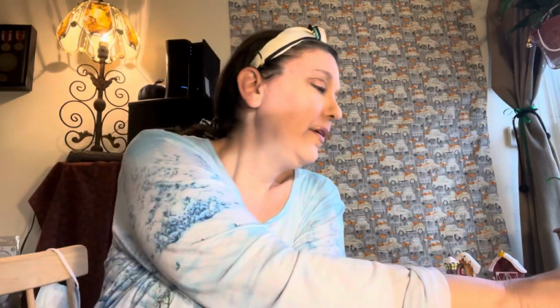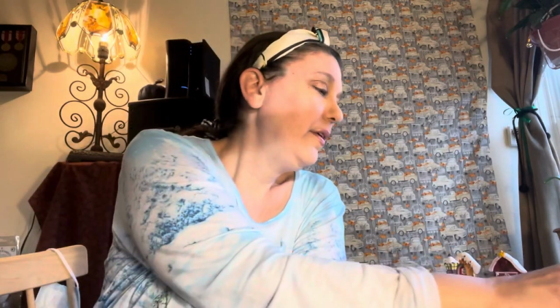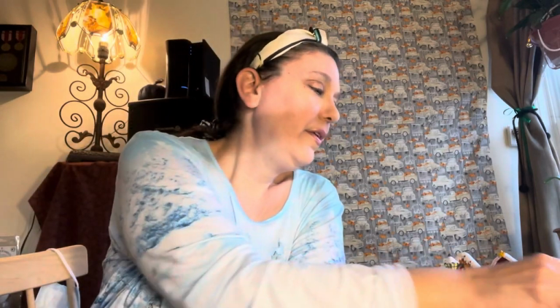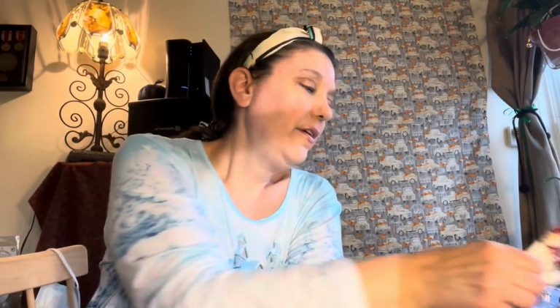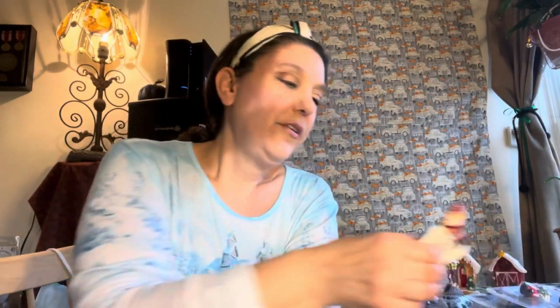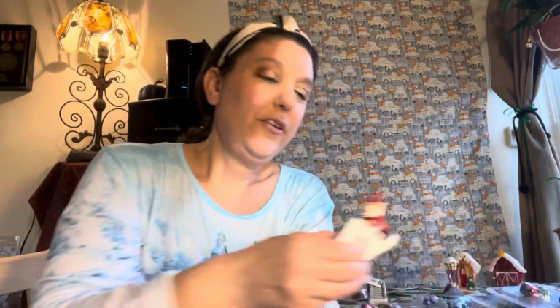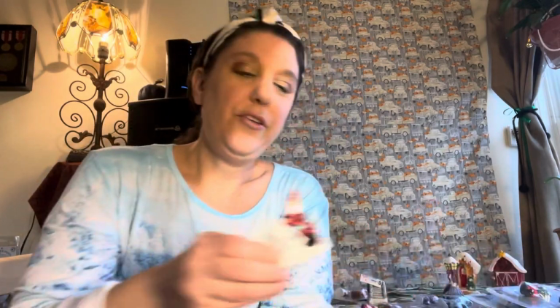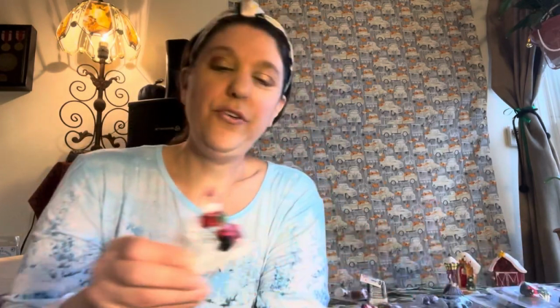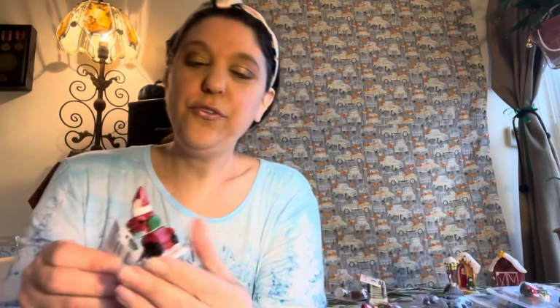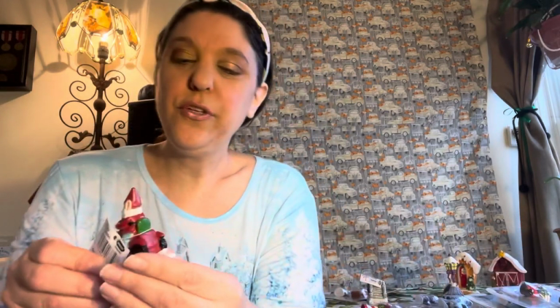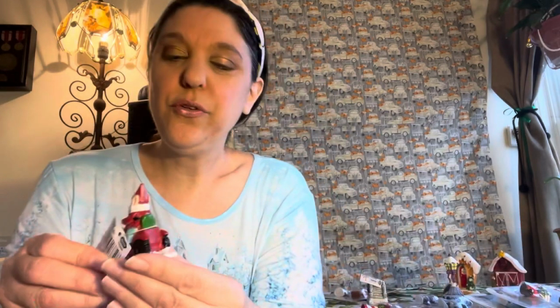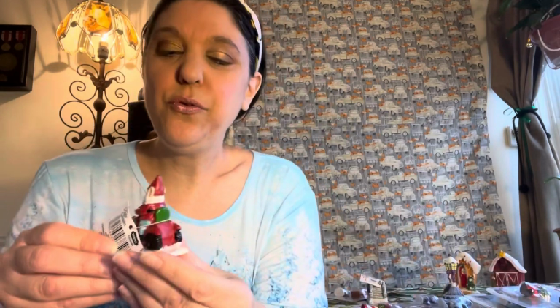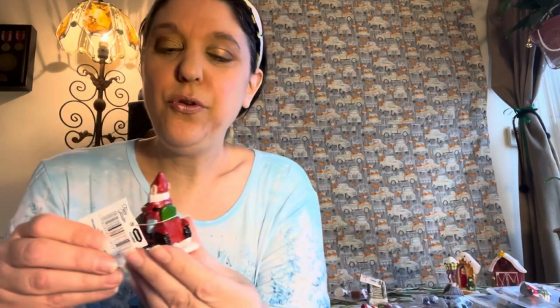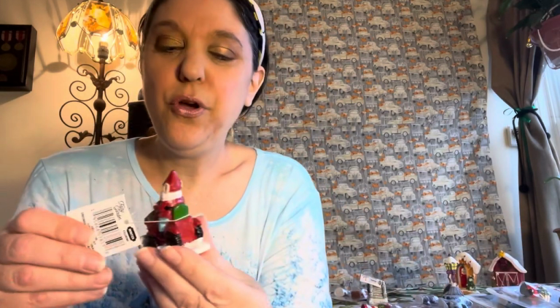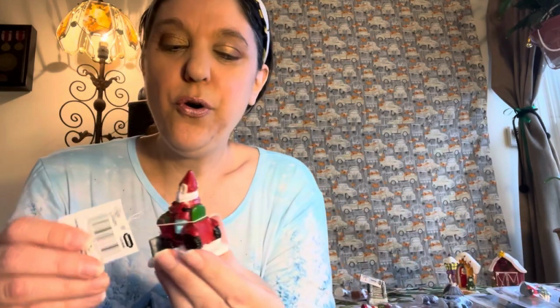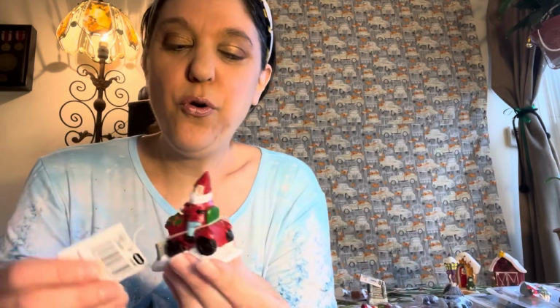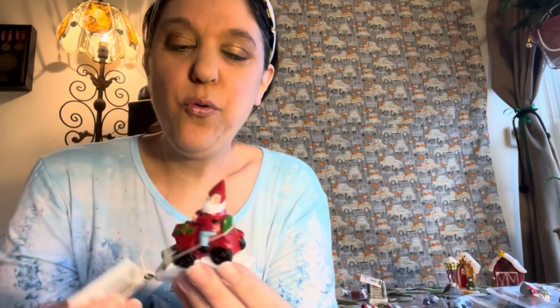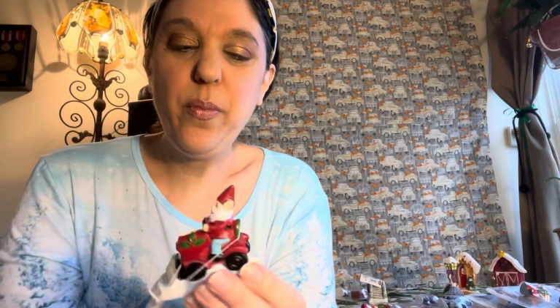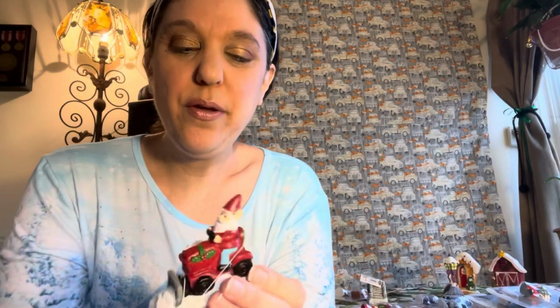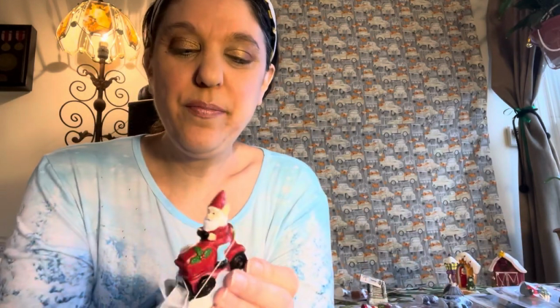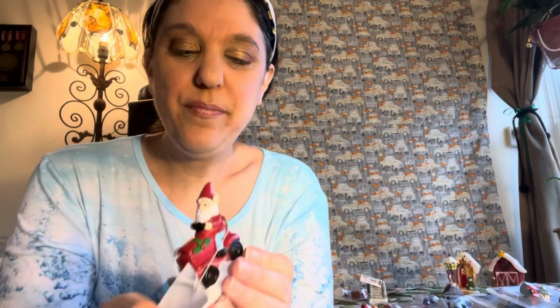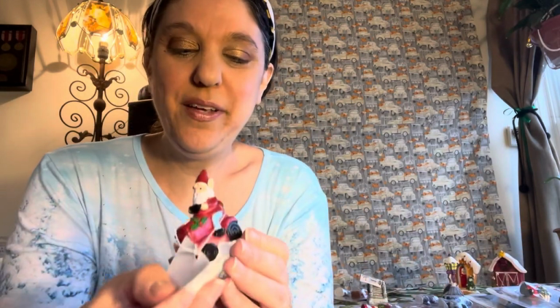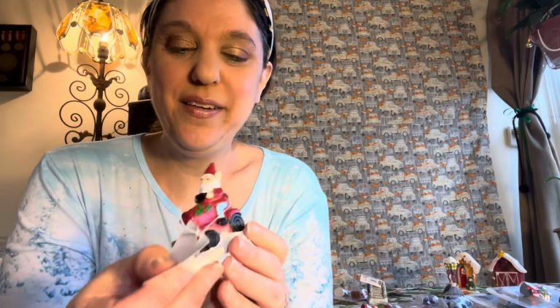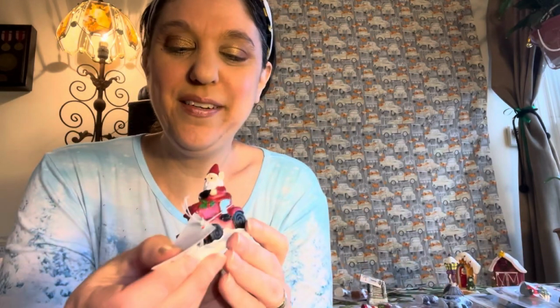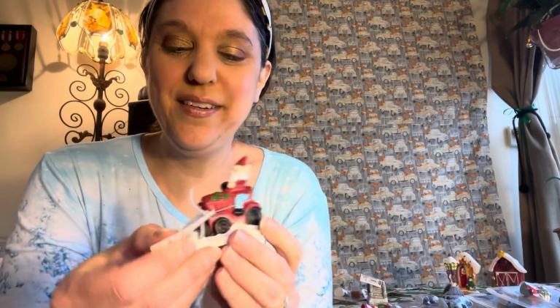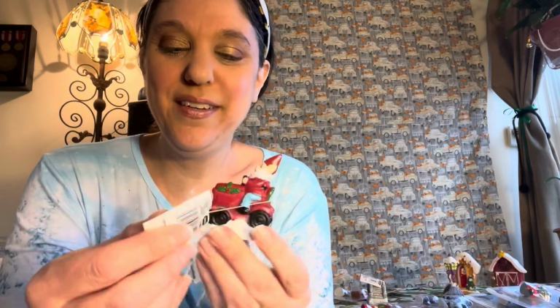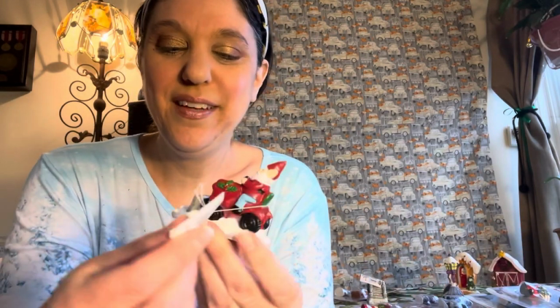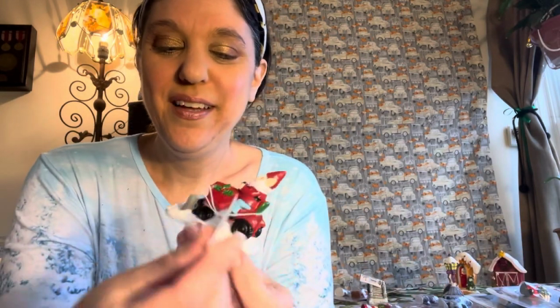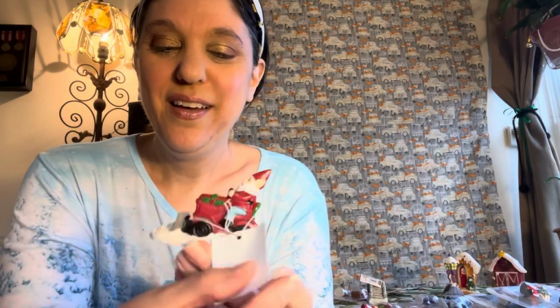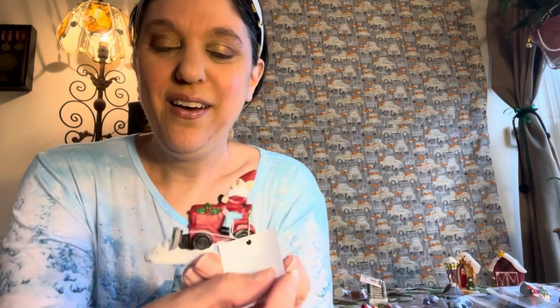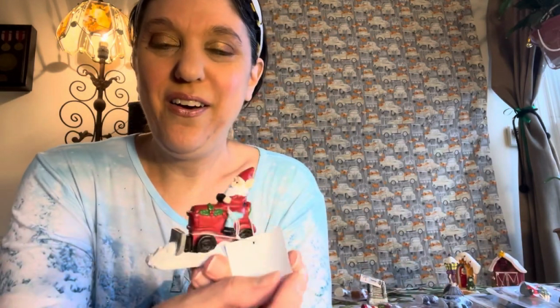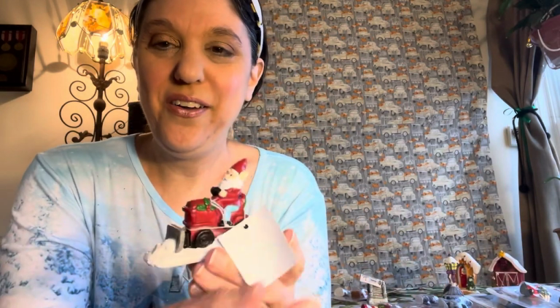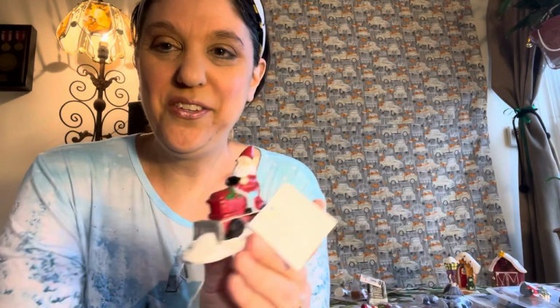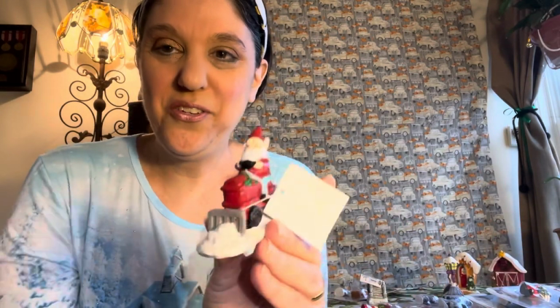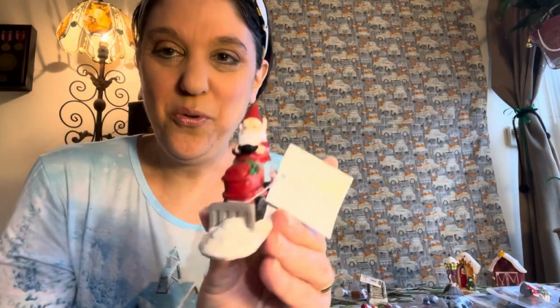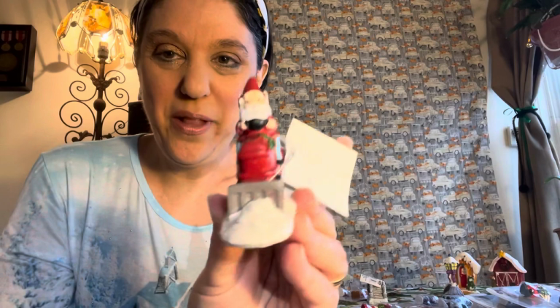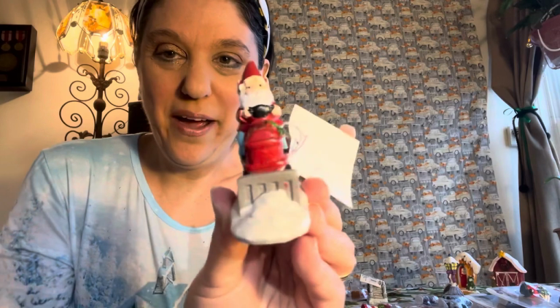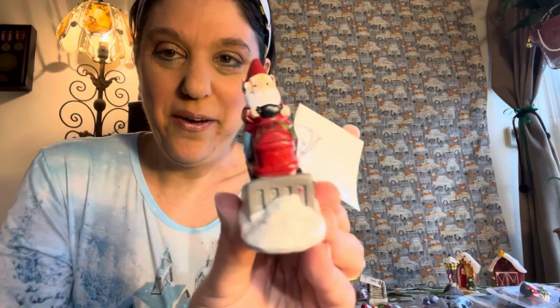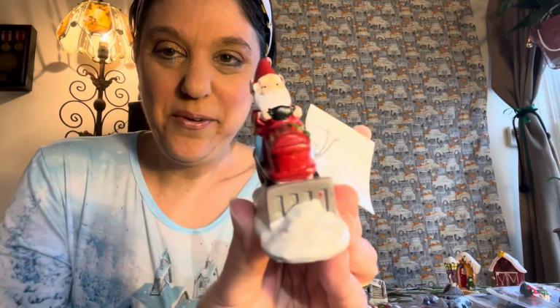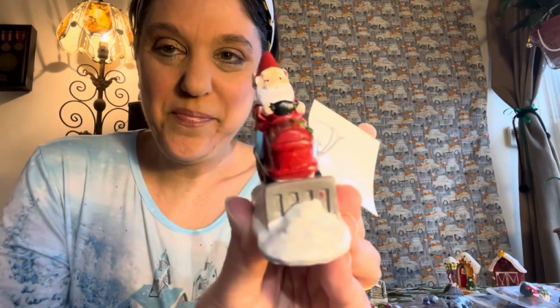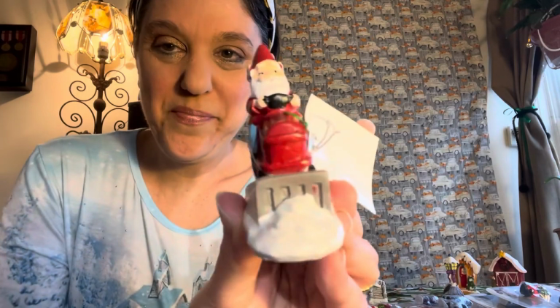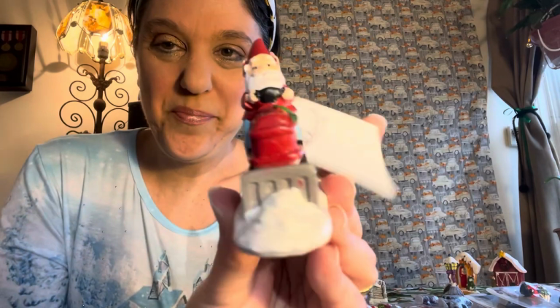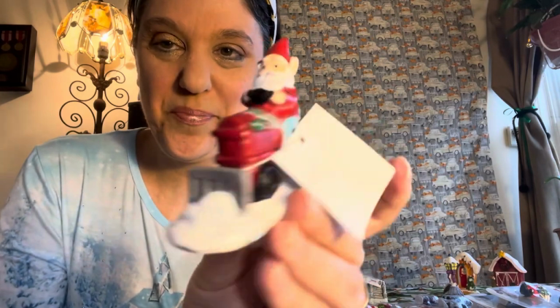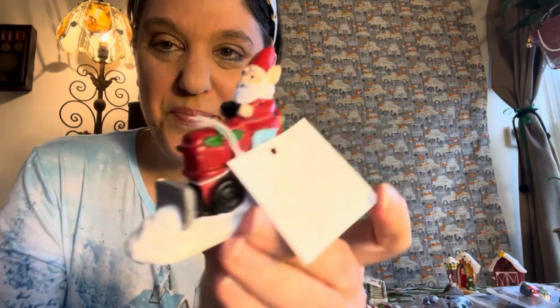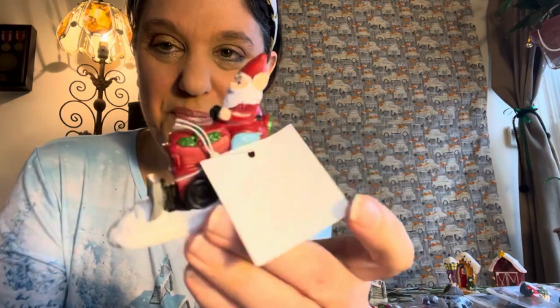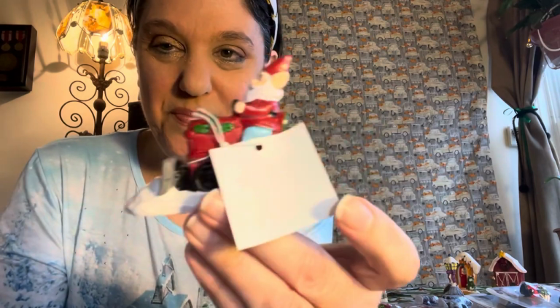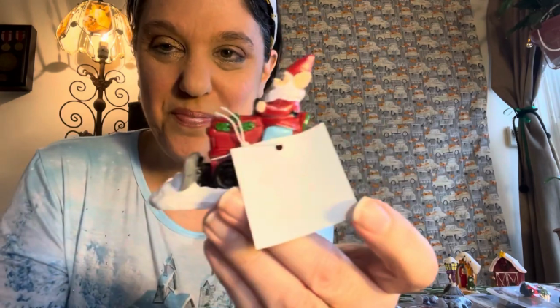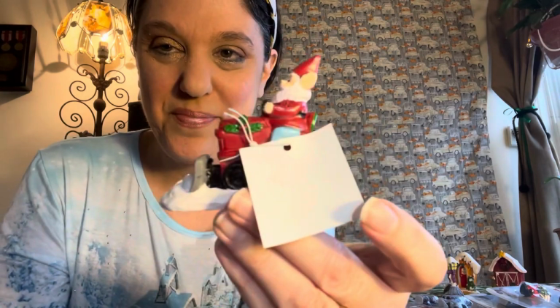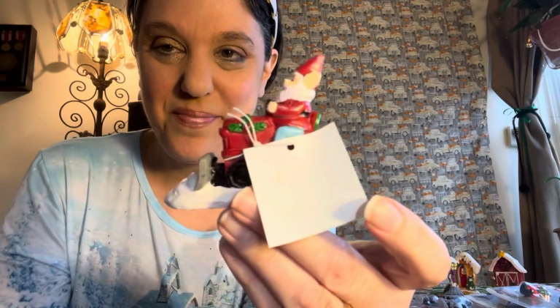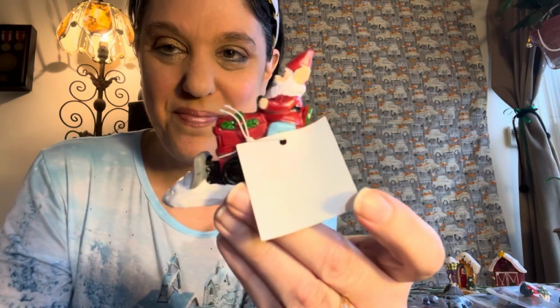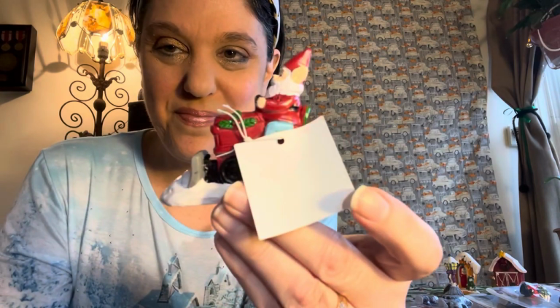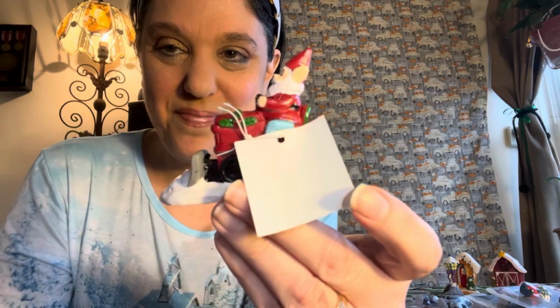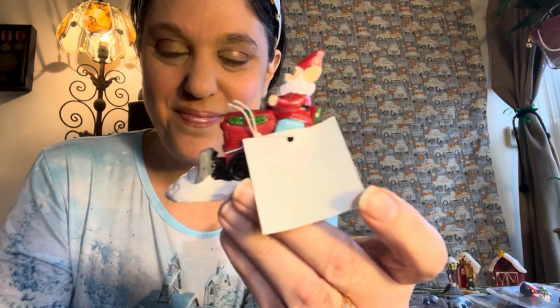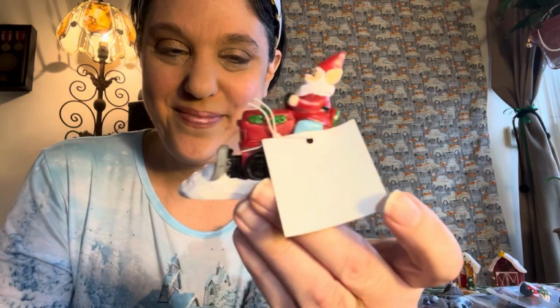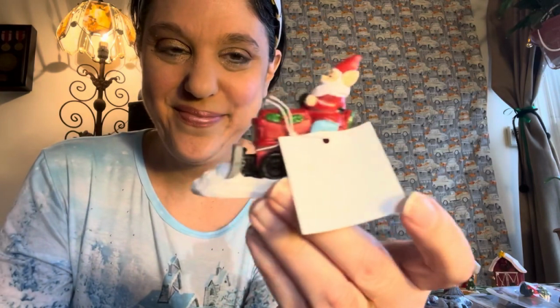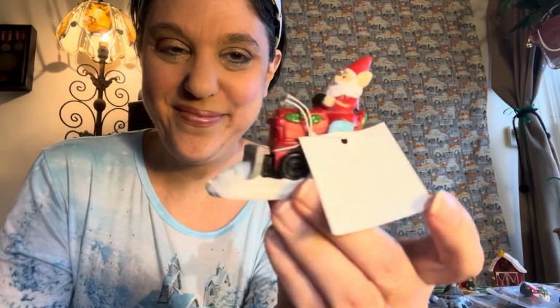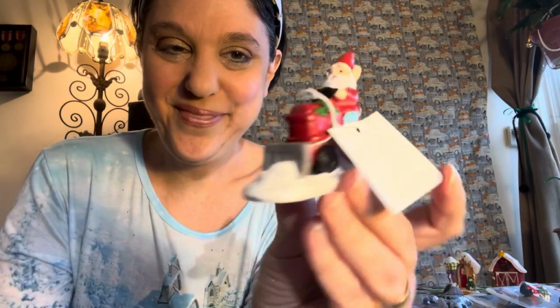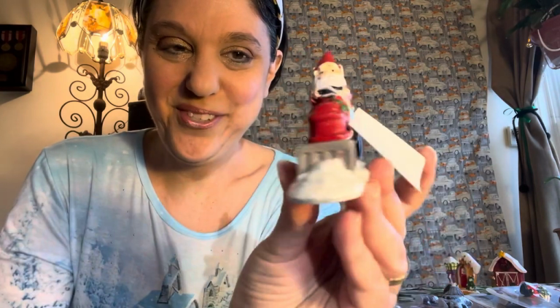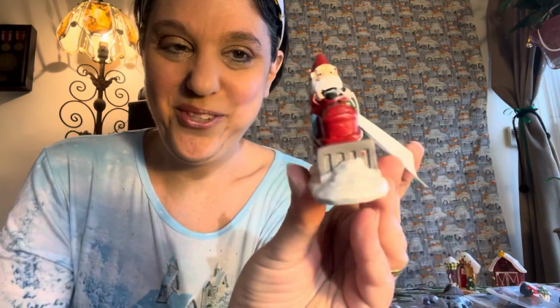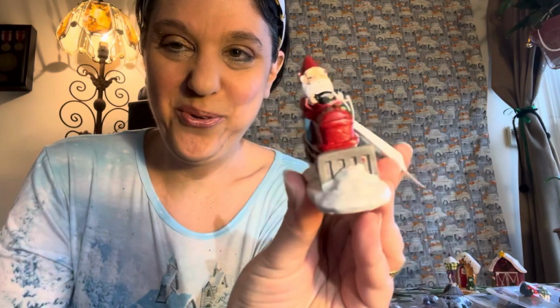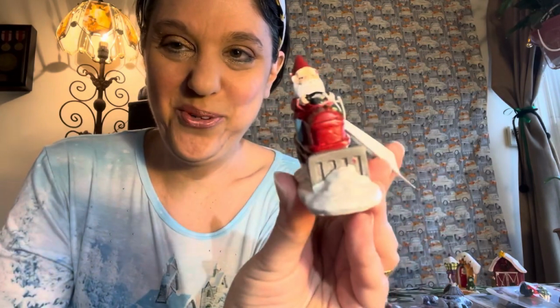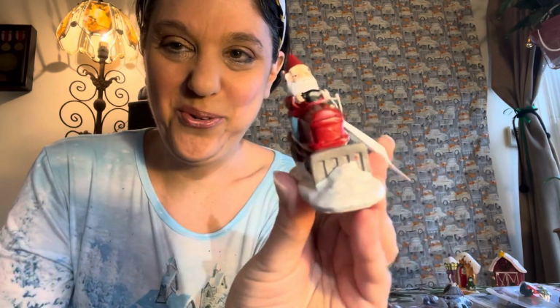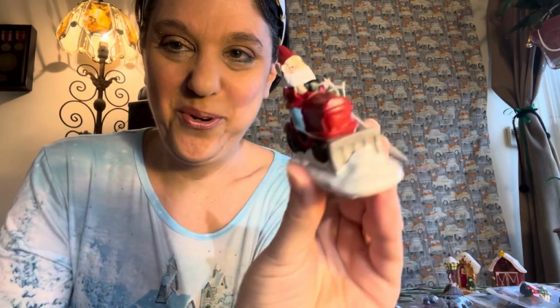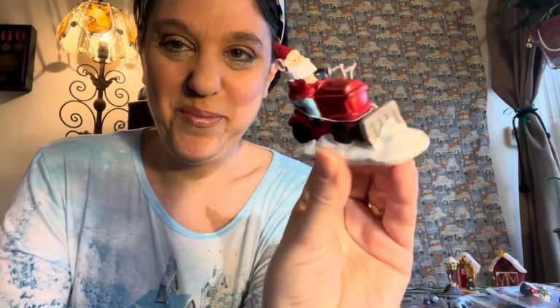Here's a cute little gnome on a snow plow — so adorable!